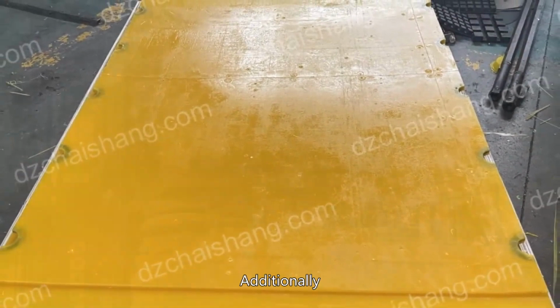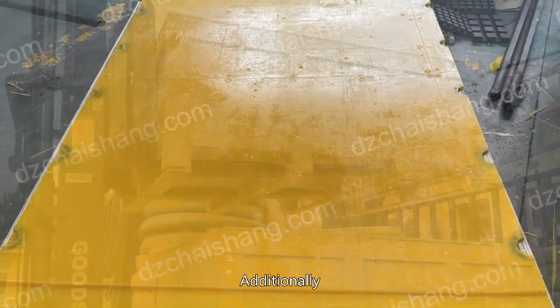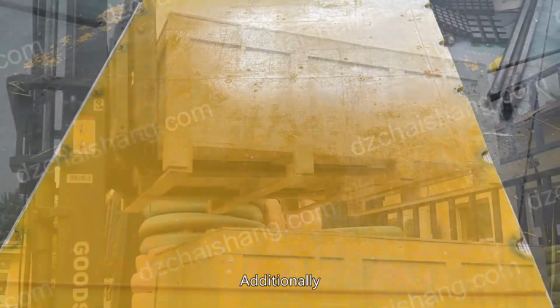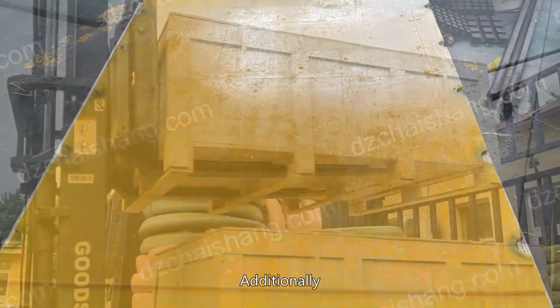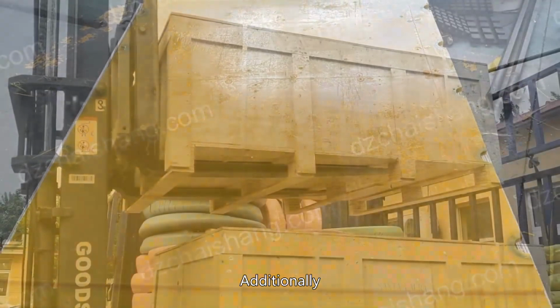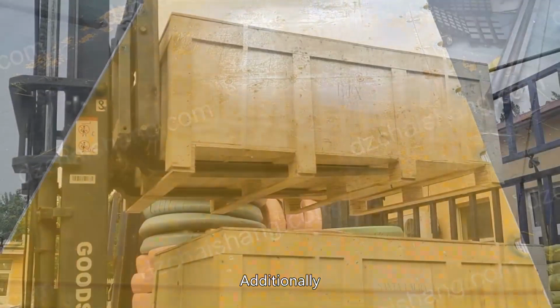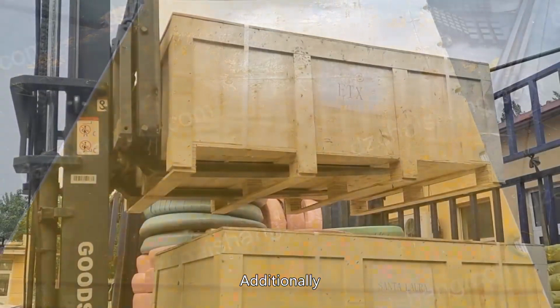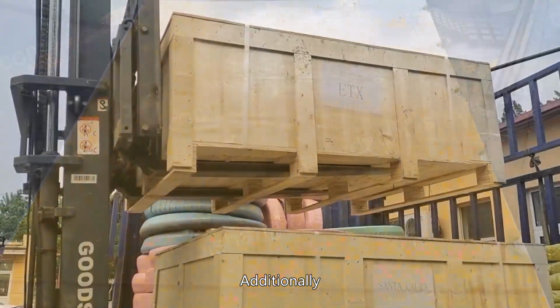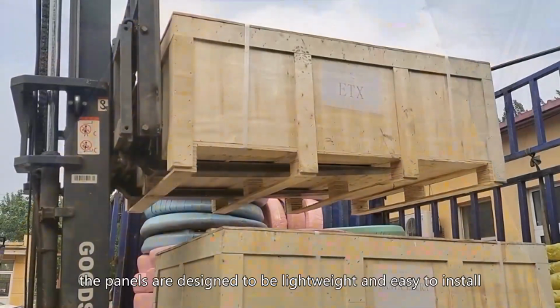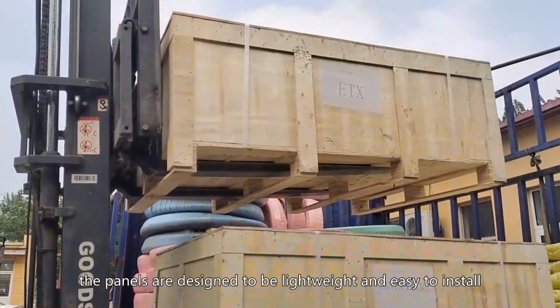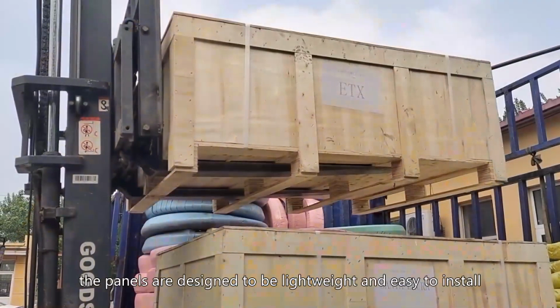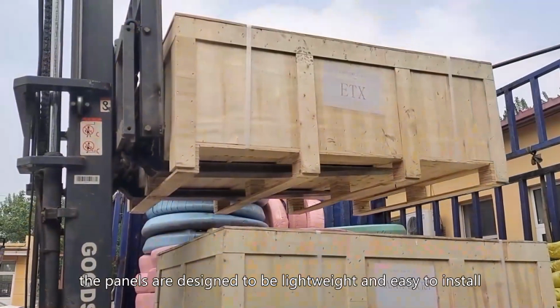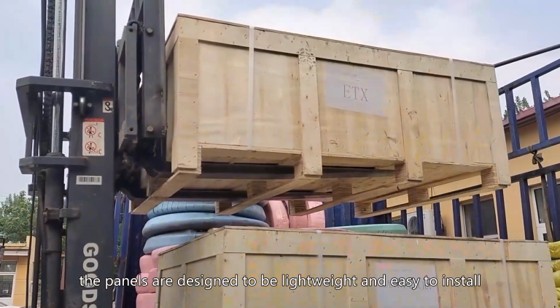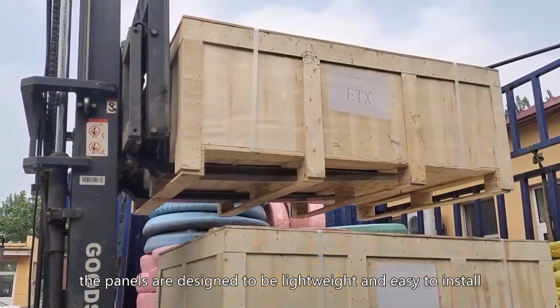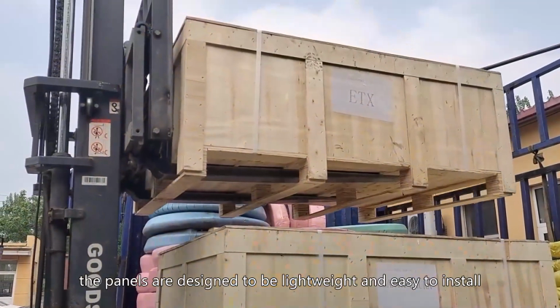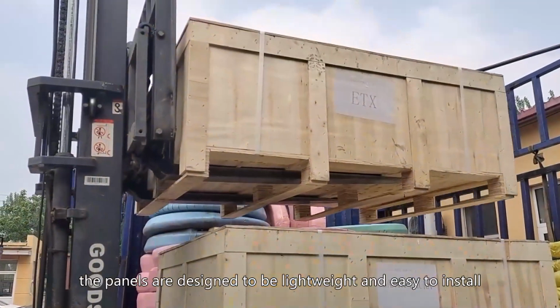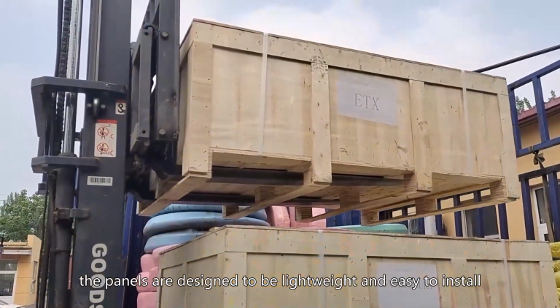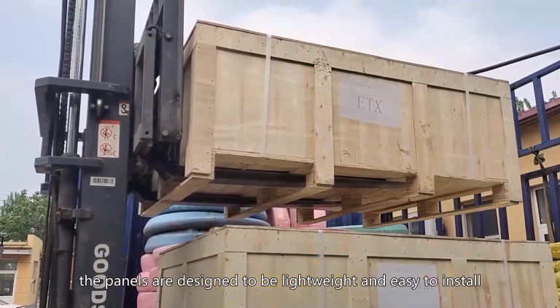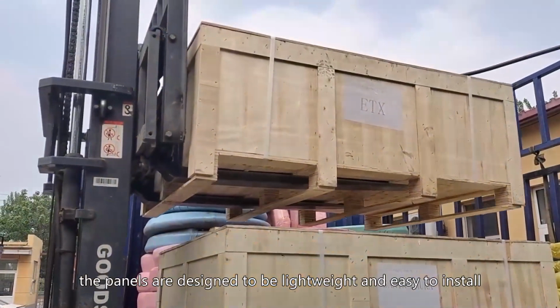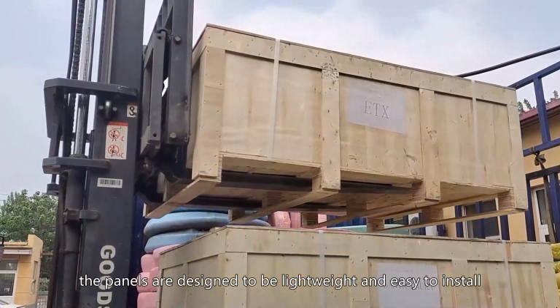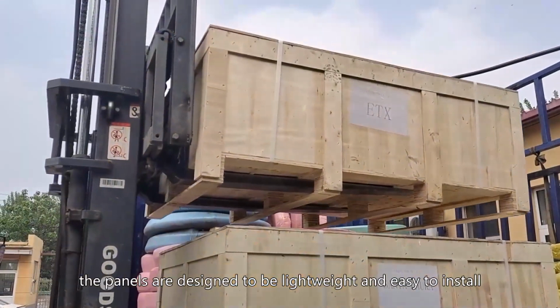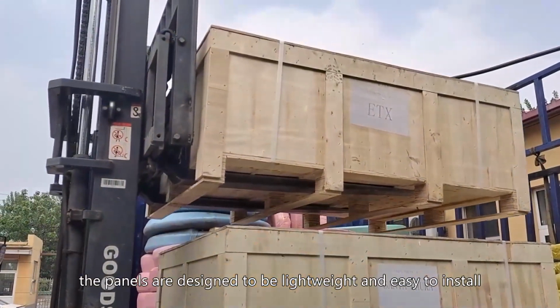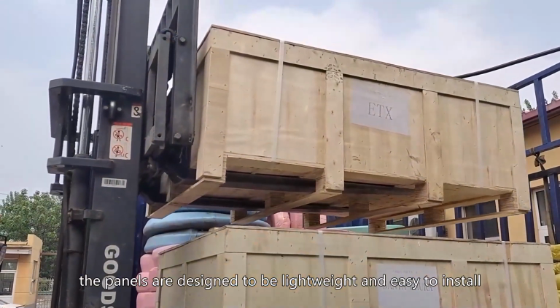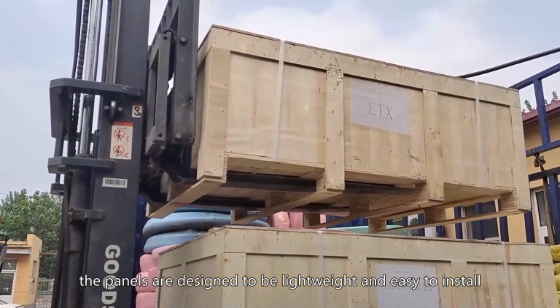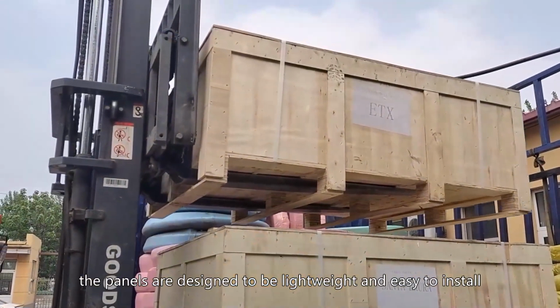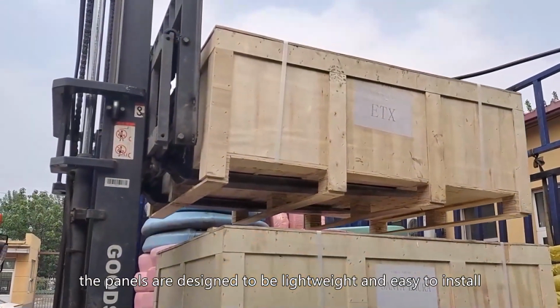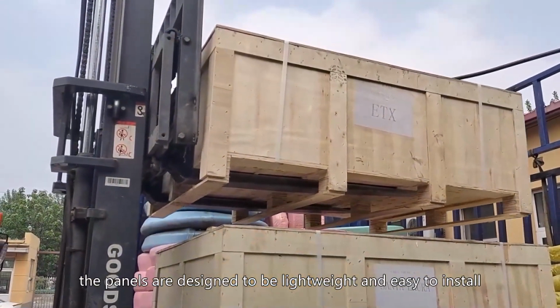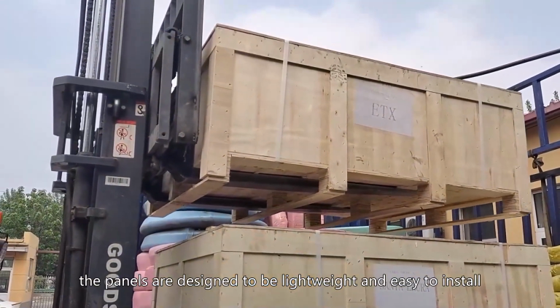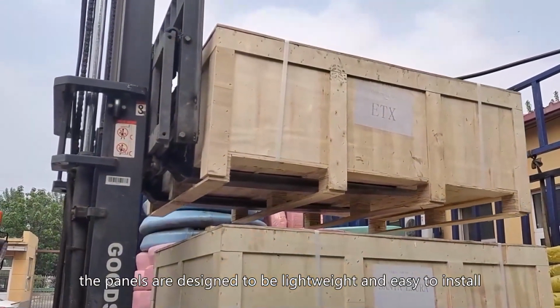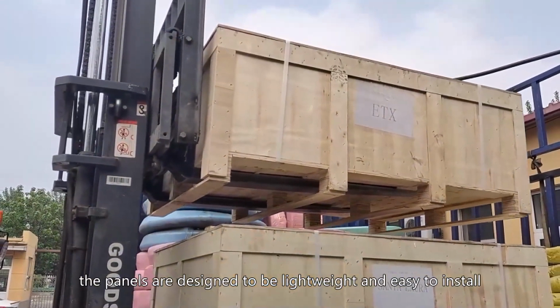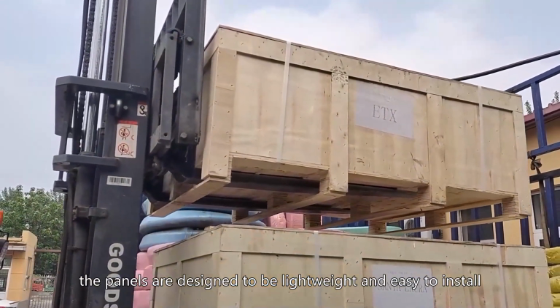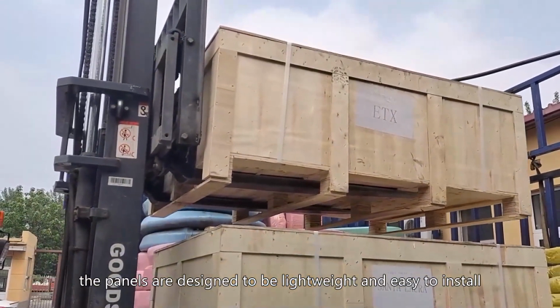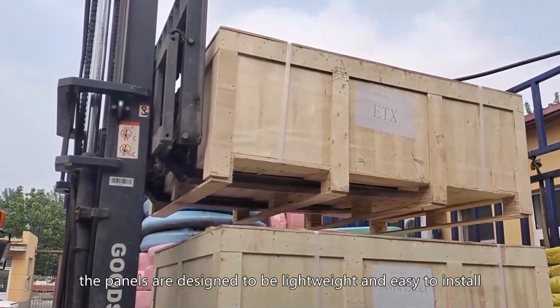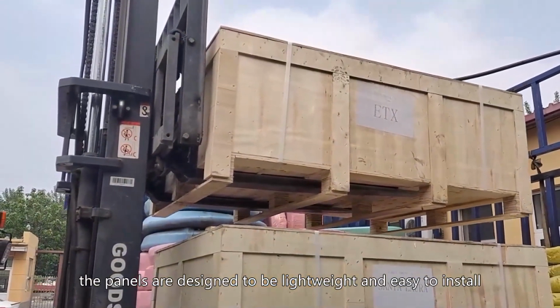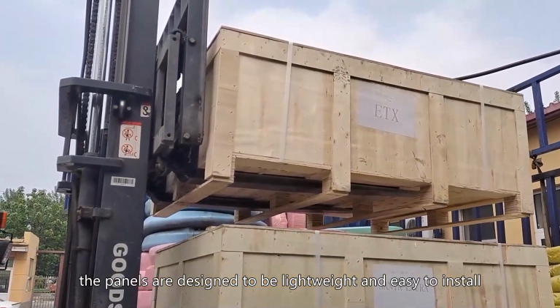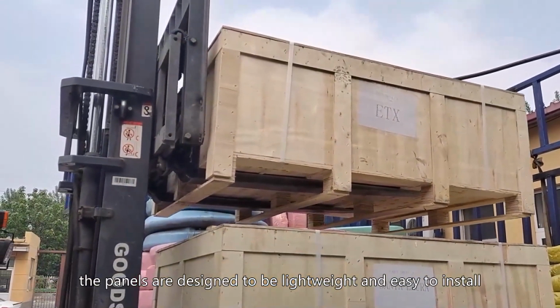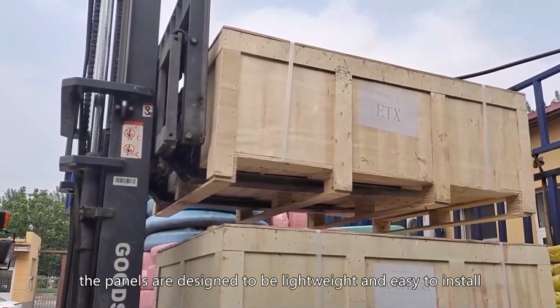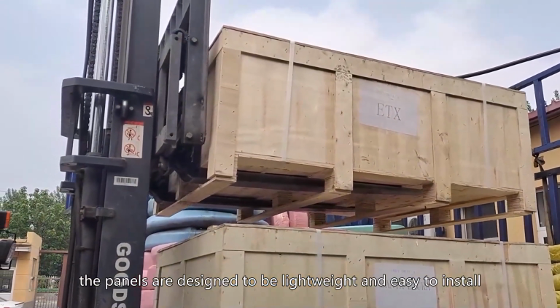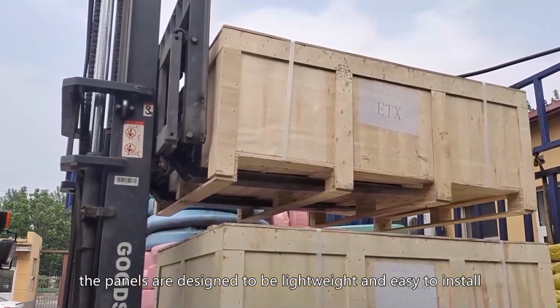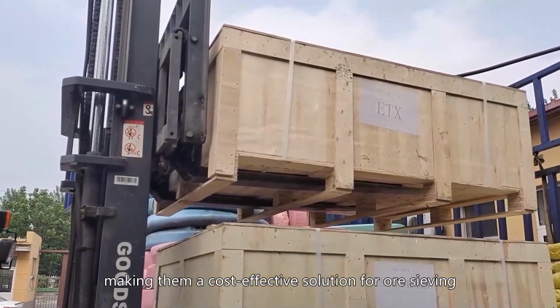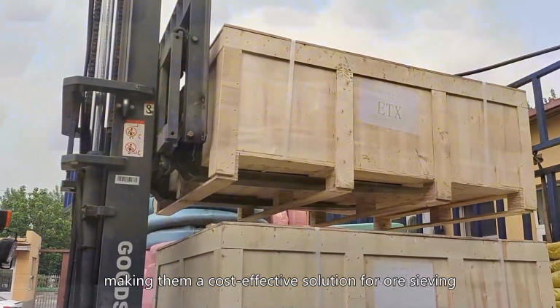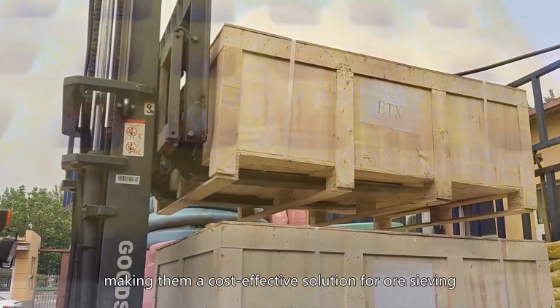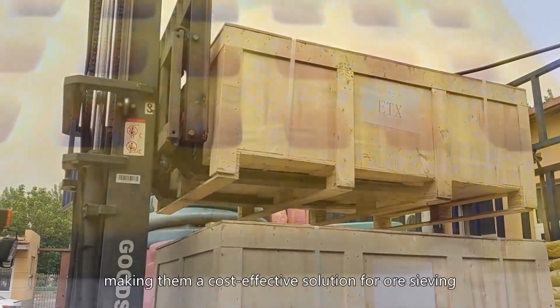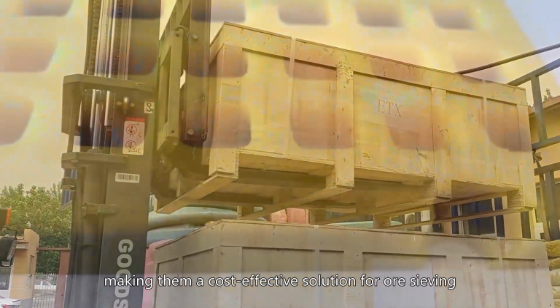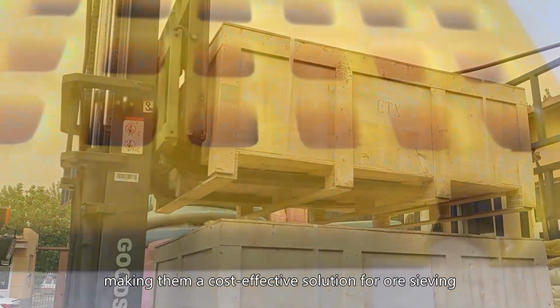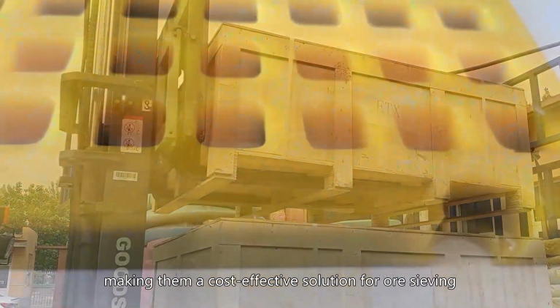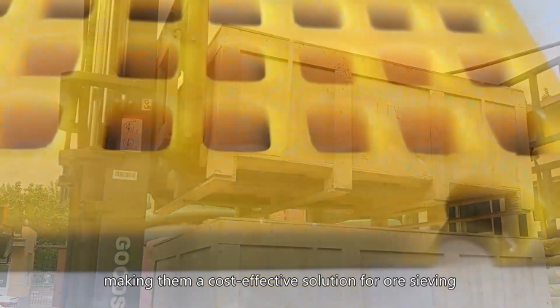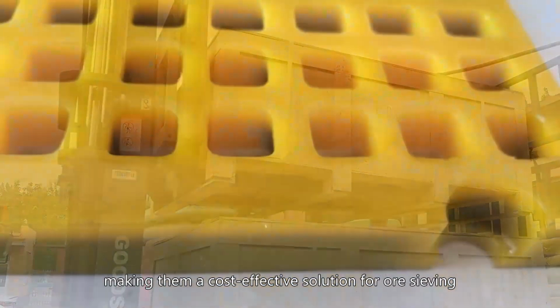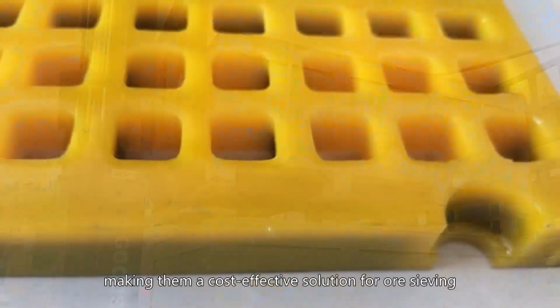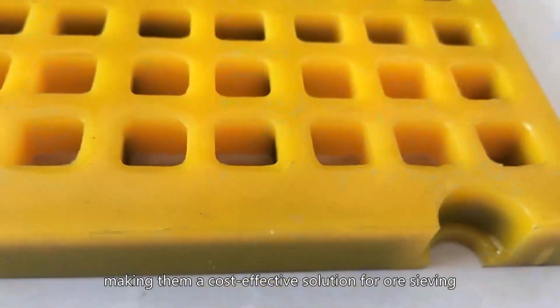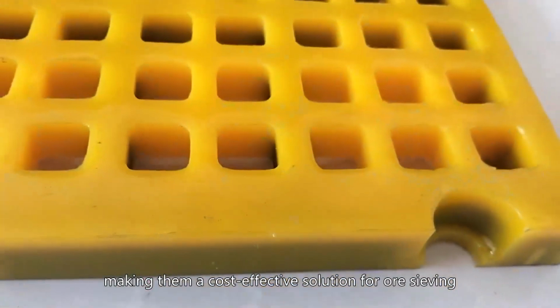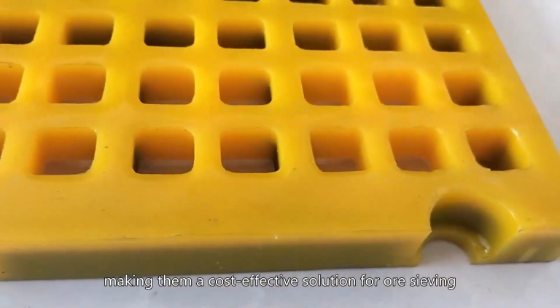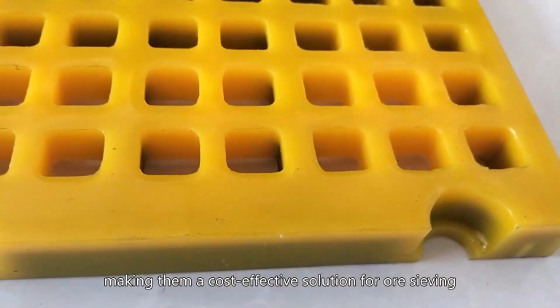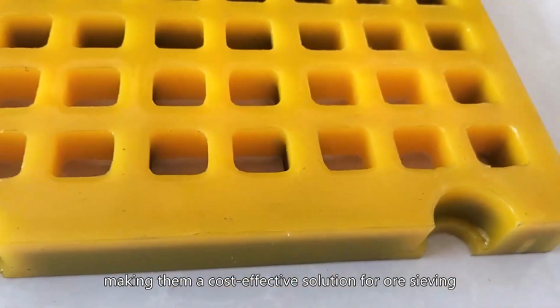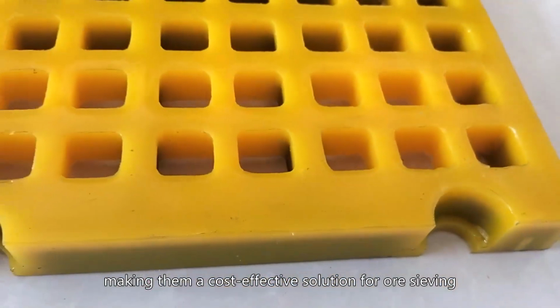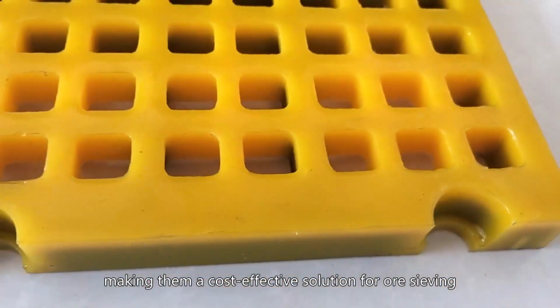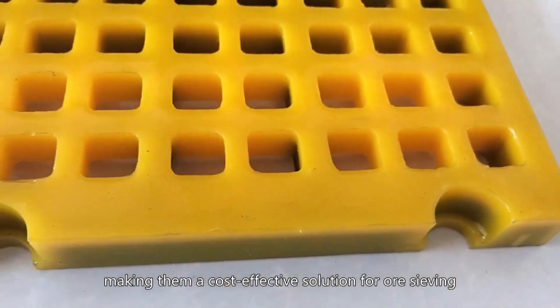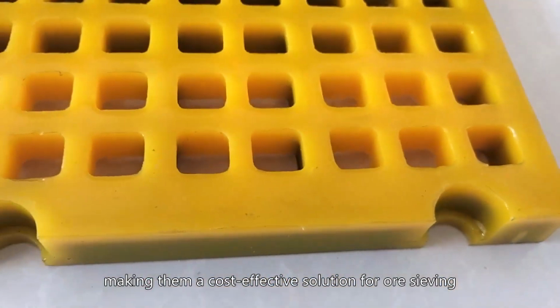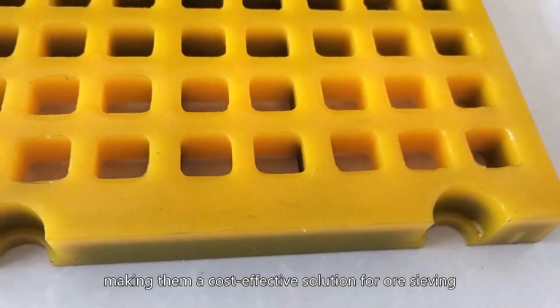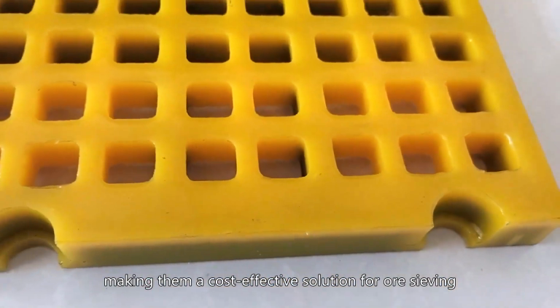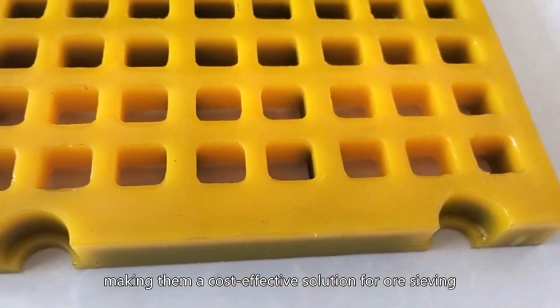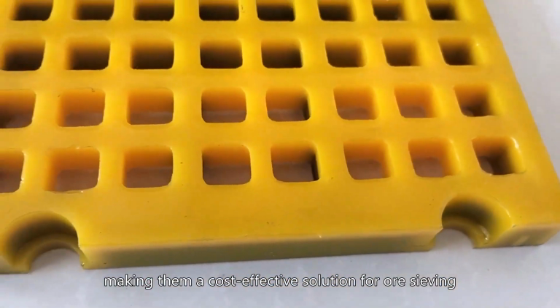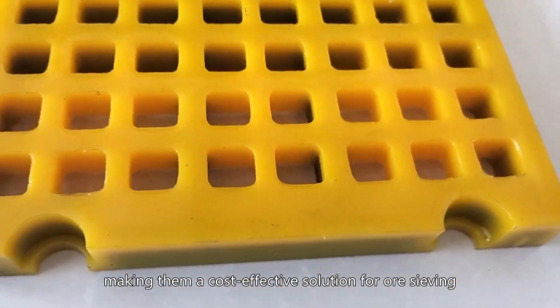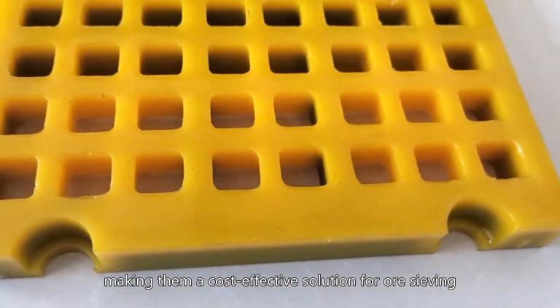Additionally, the panels are designed to be lightweight and easy to install, making them a cost-effective solution for raw sieving.